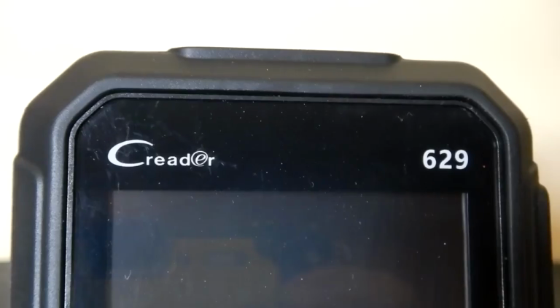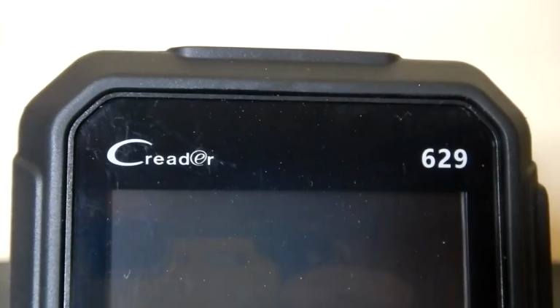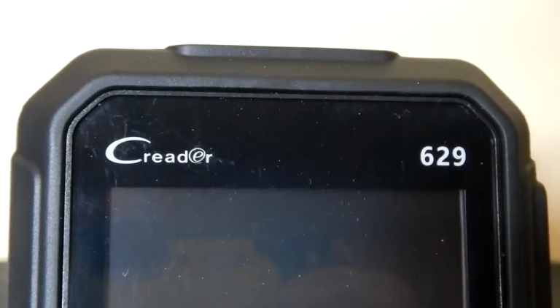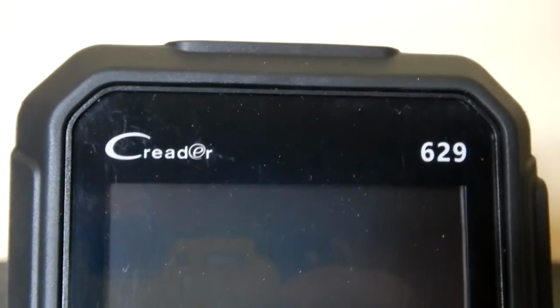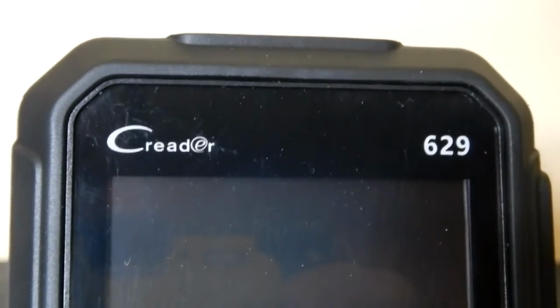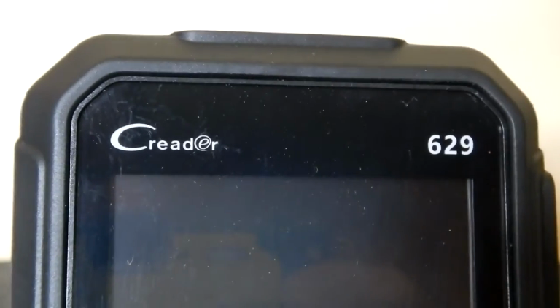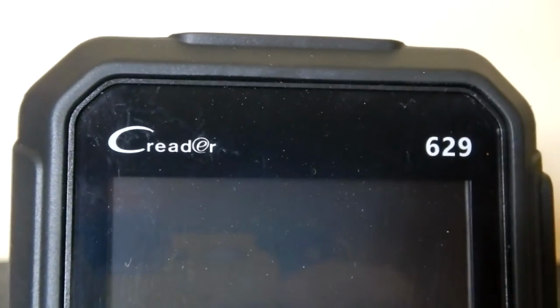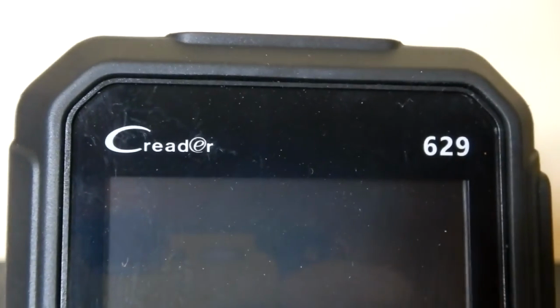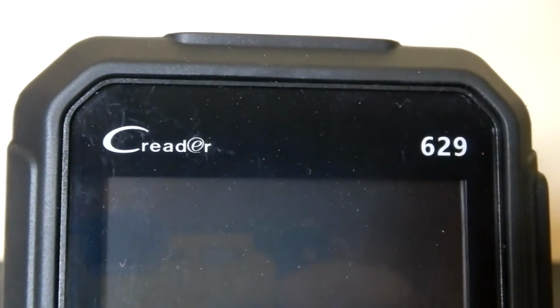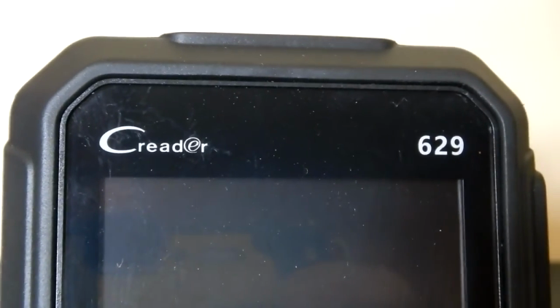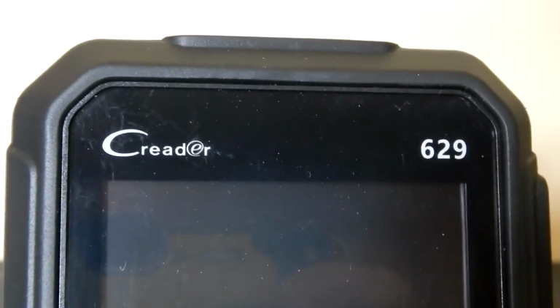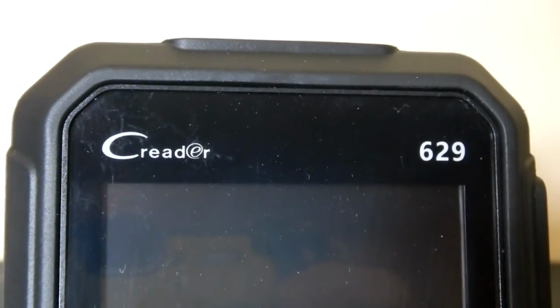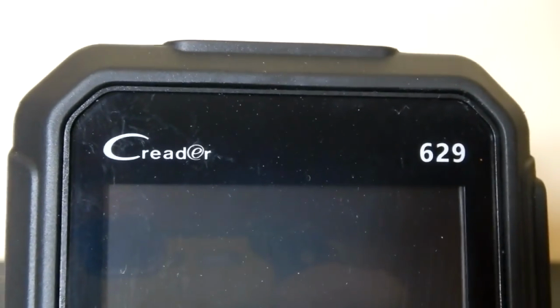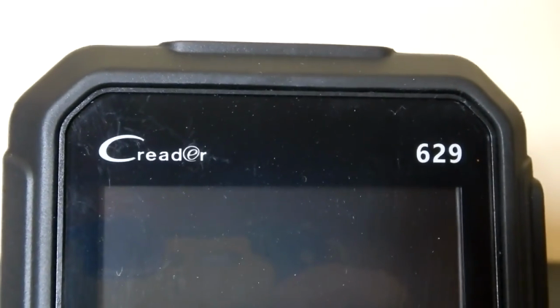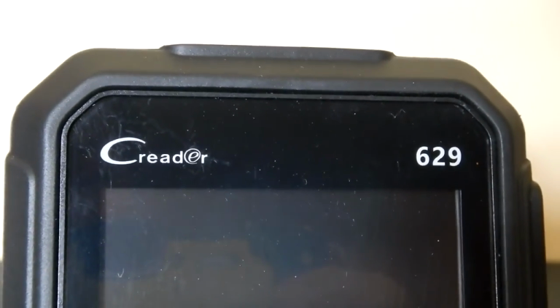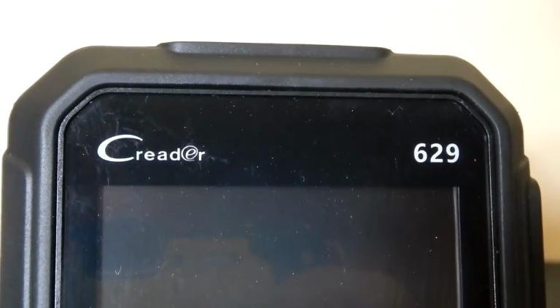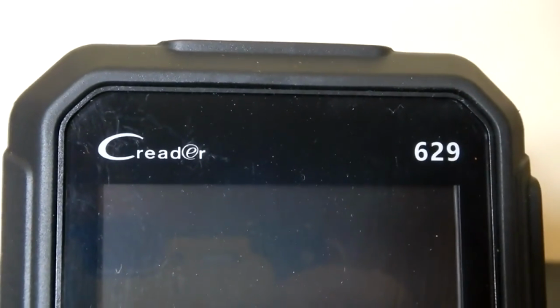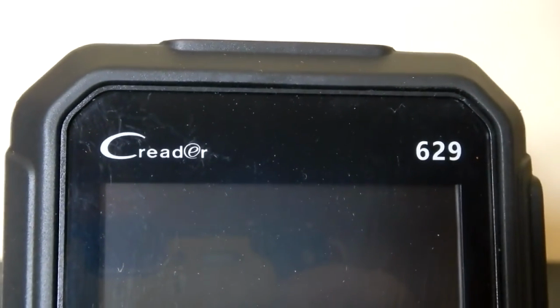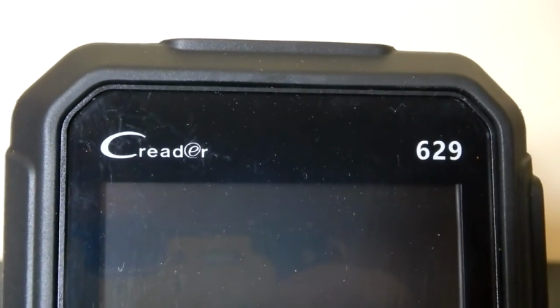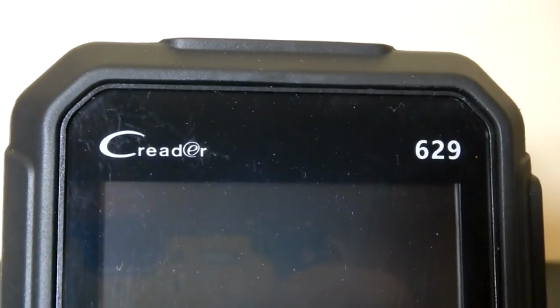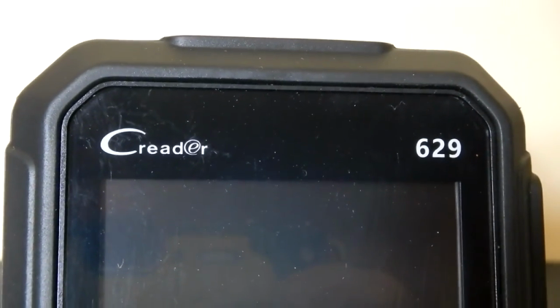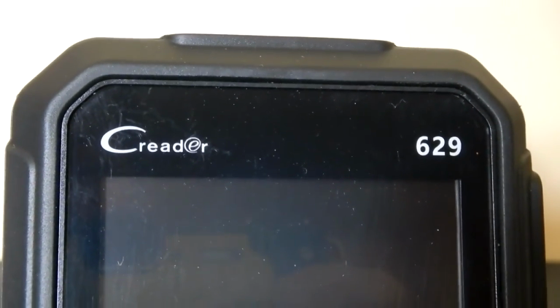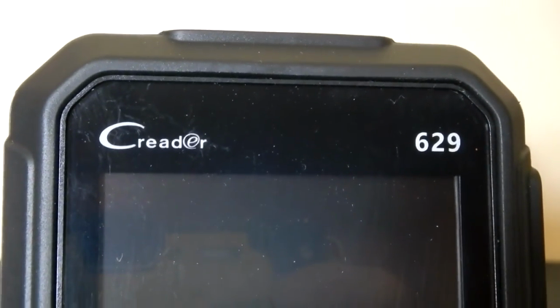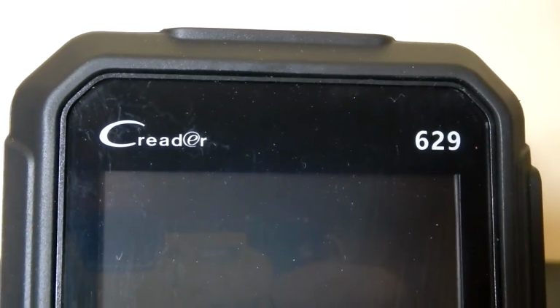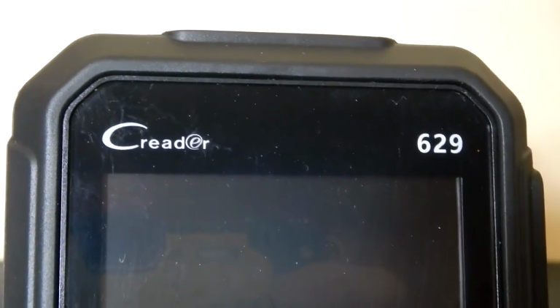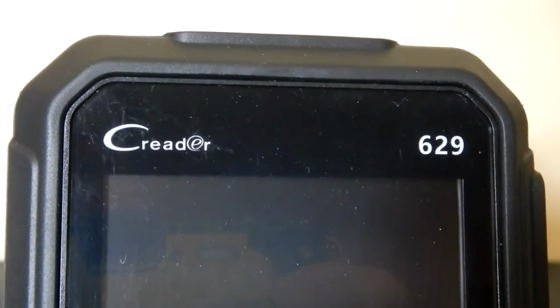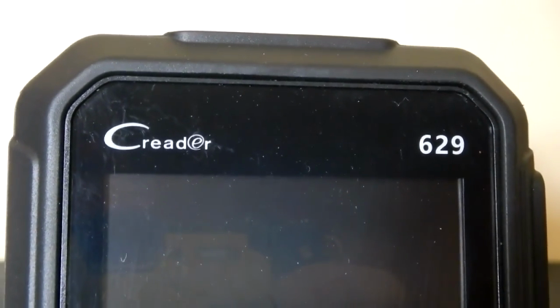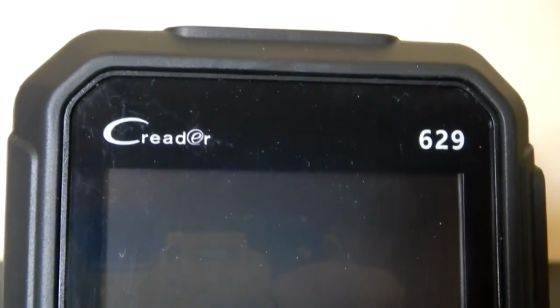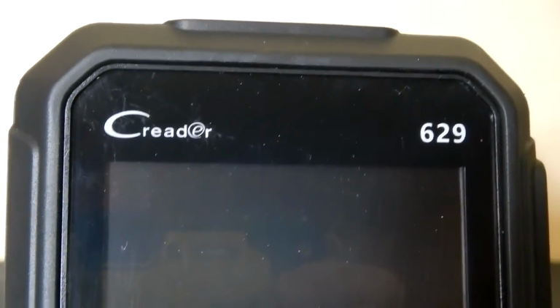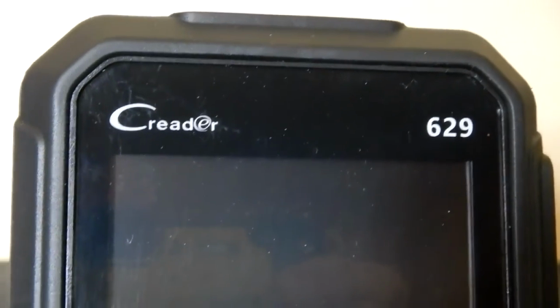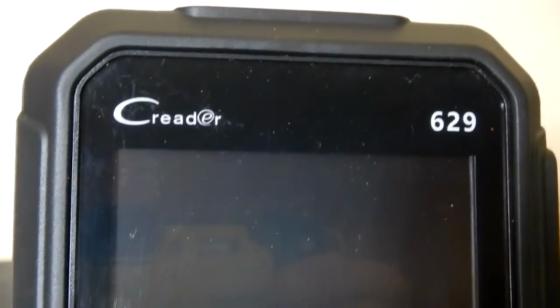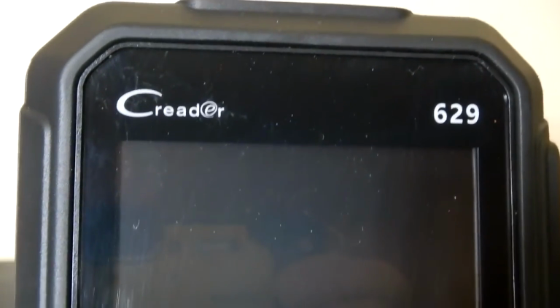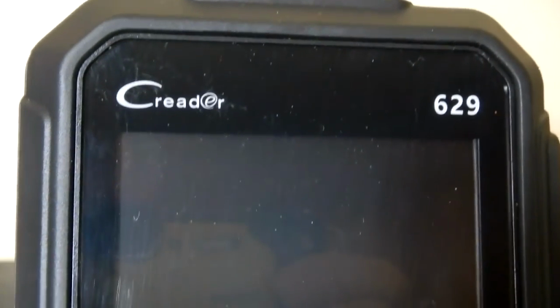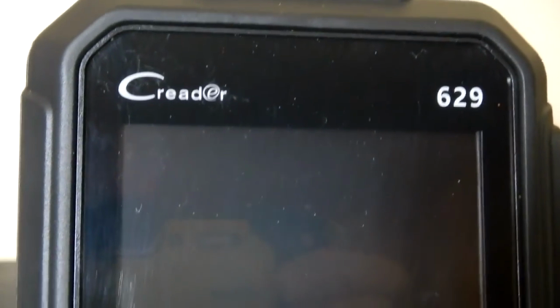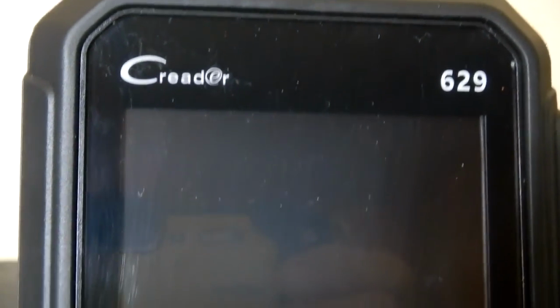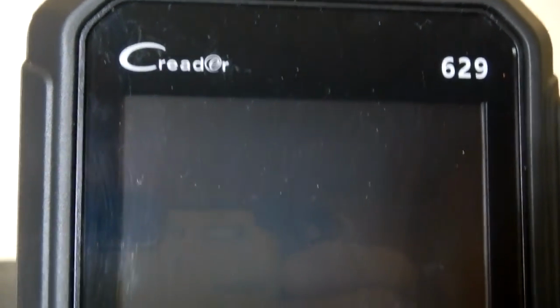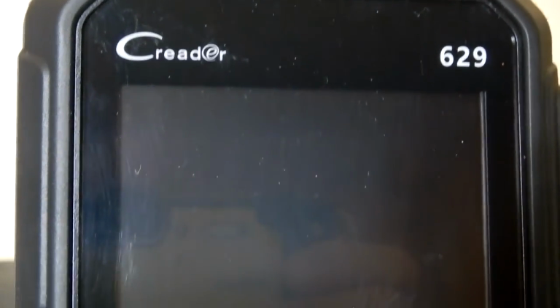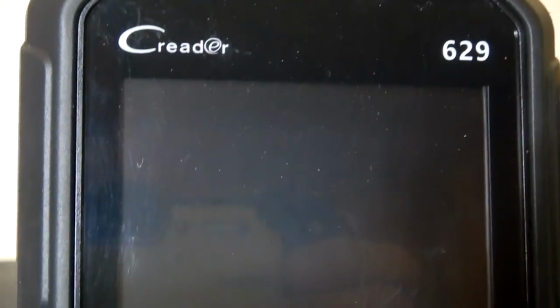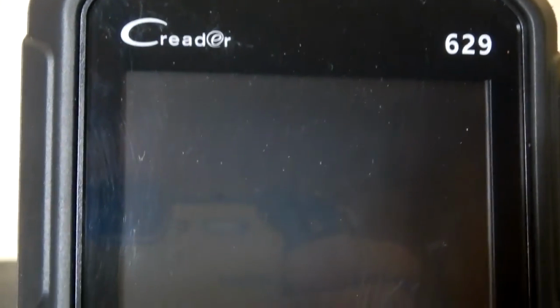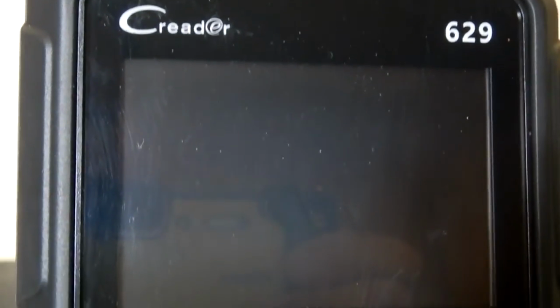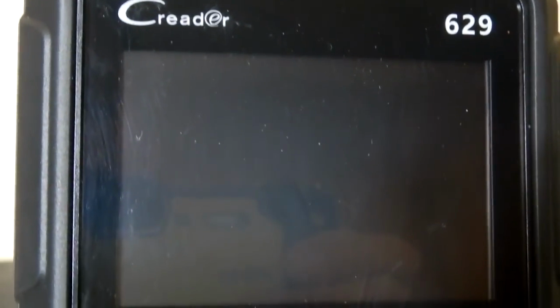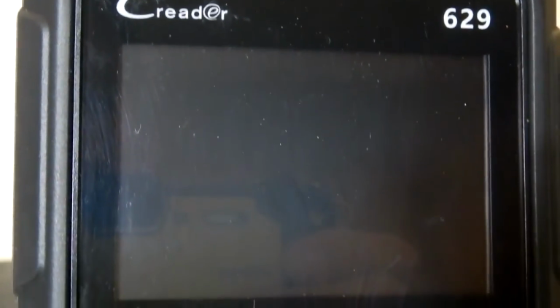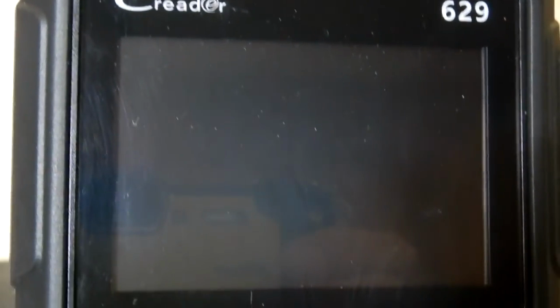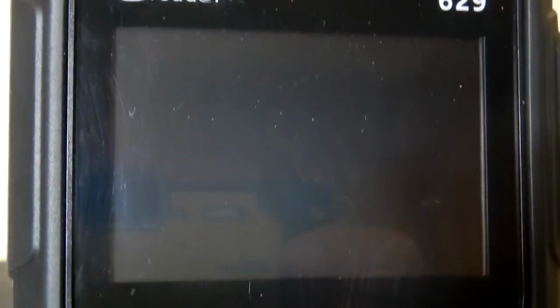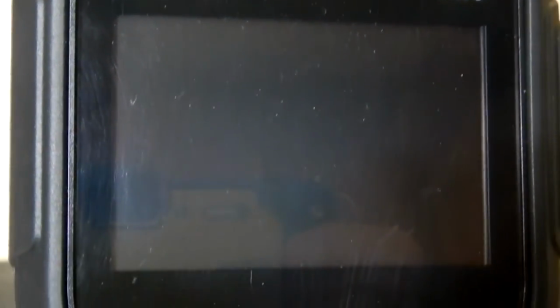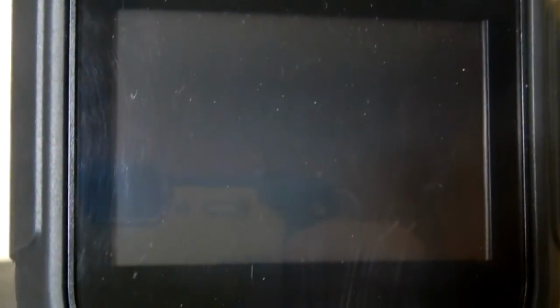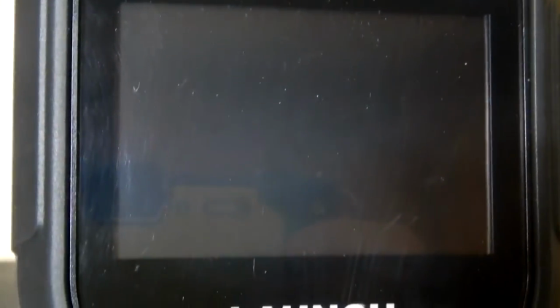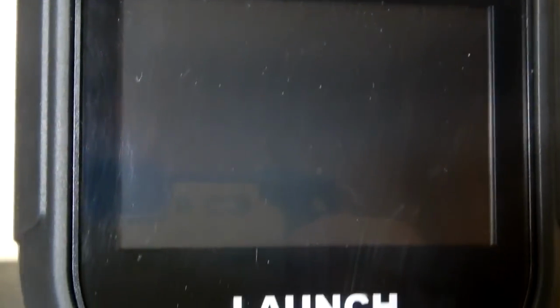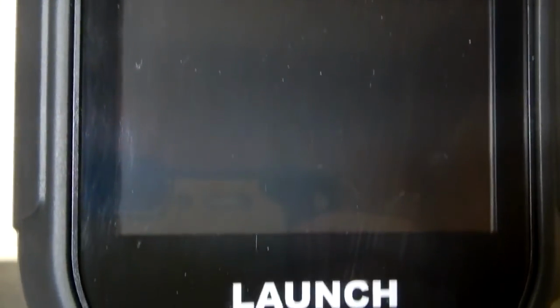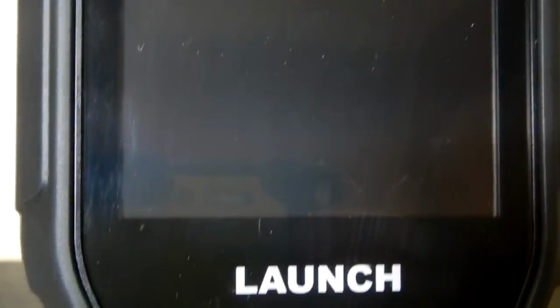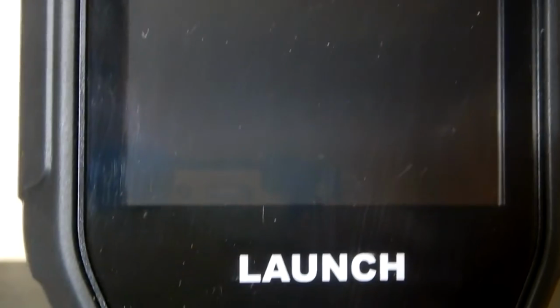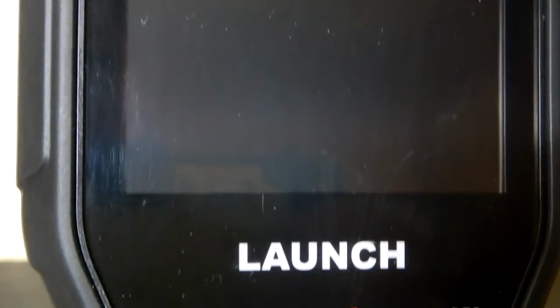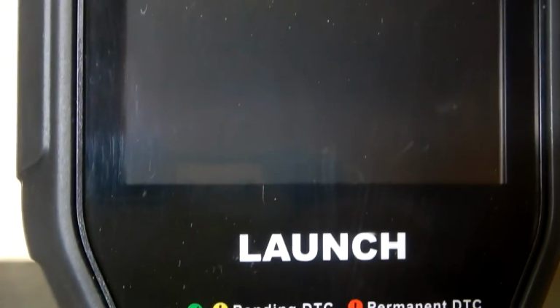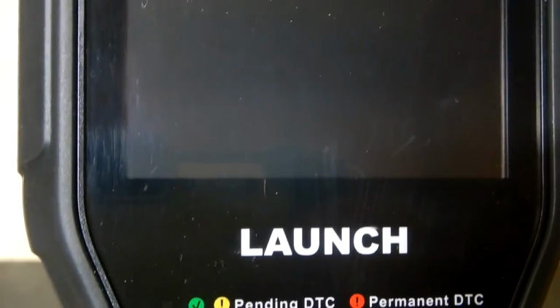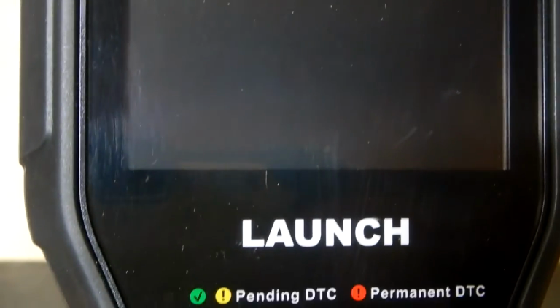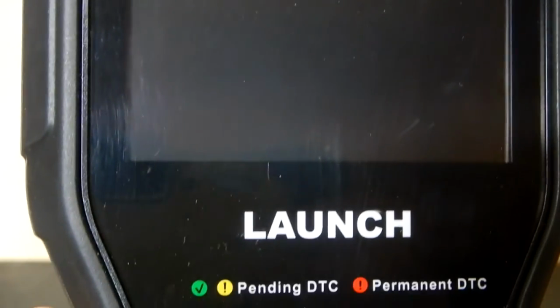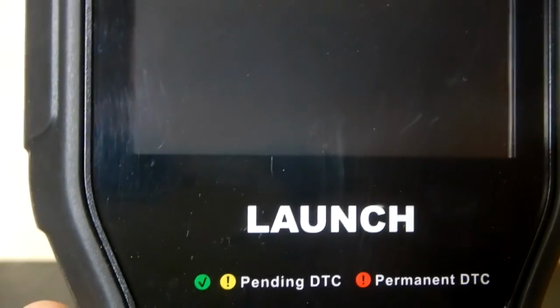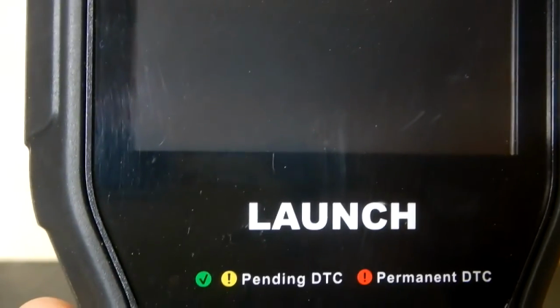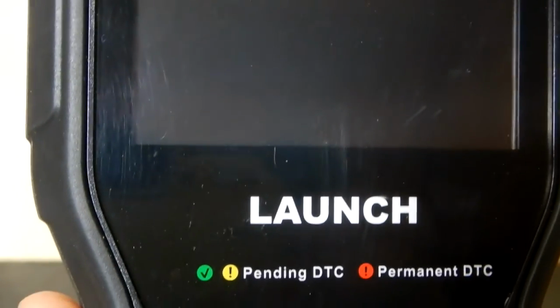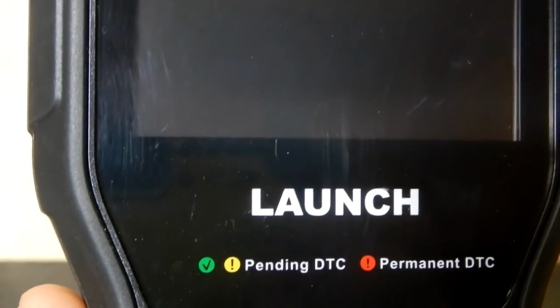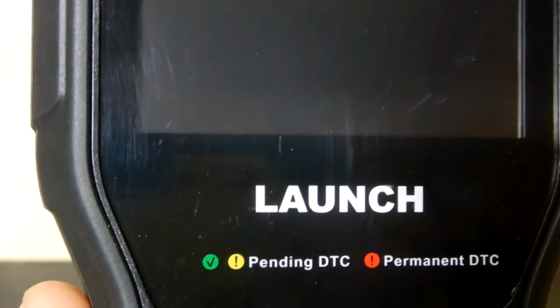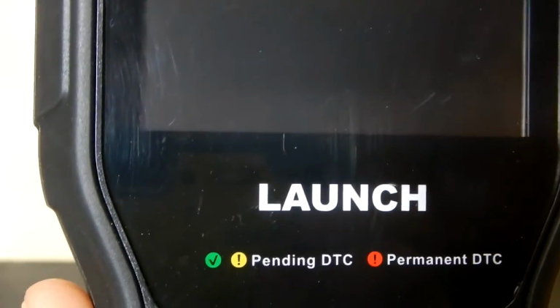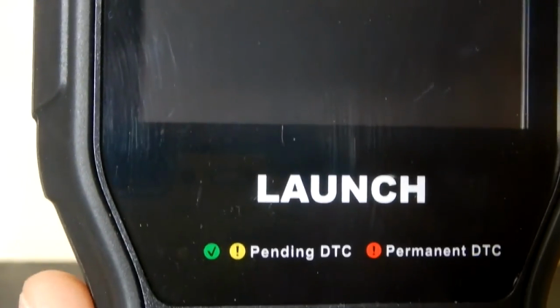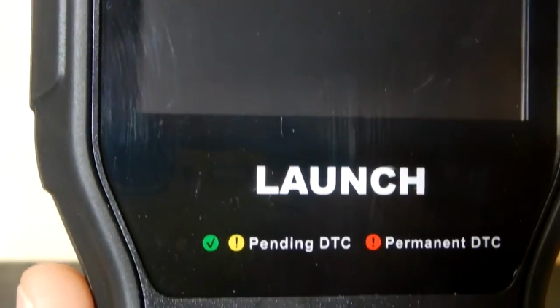I thought I'd show you how easy it is to update this Launch Code Reader number 629.